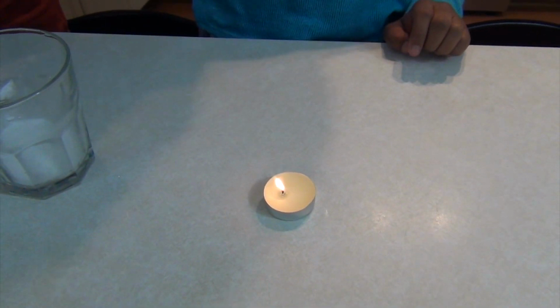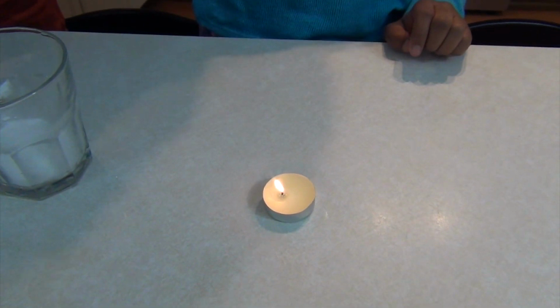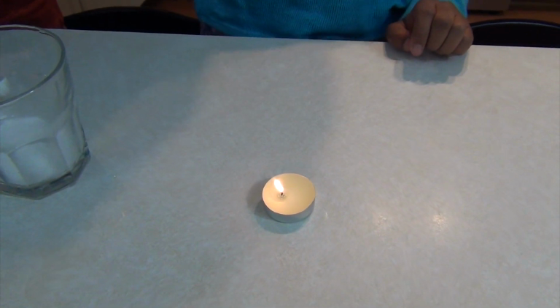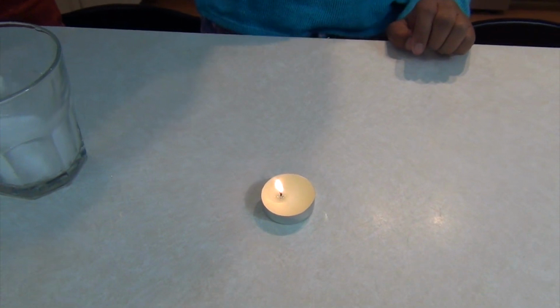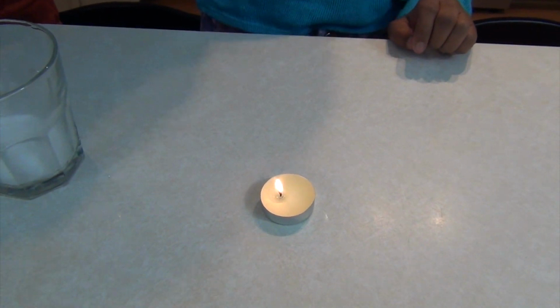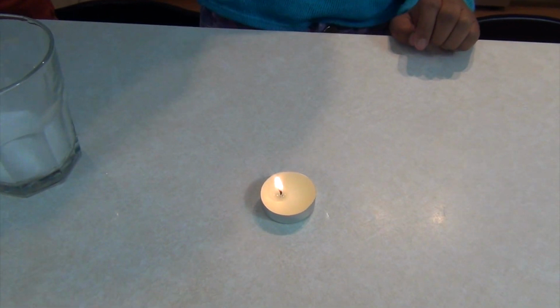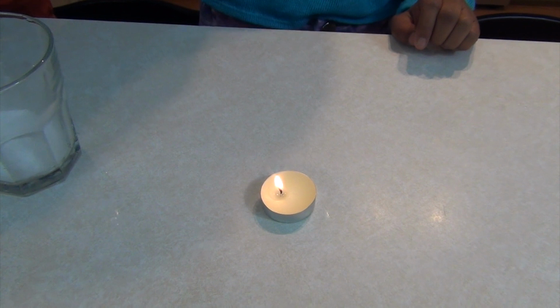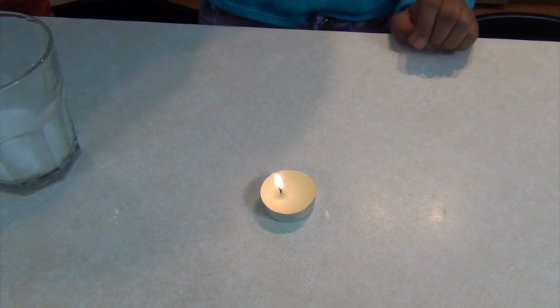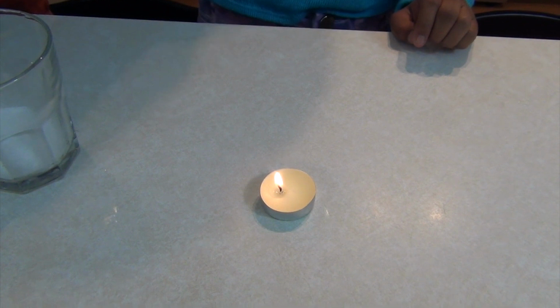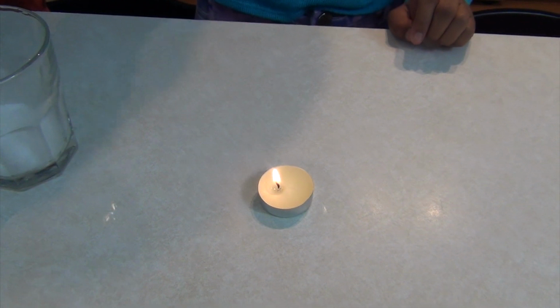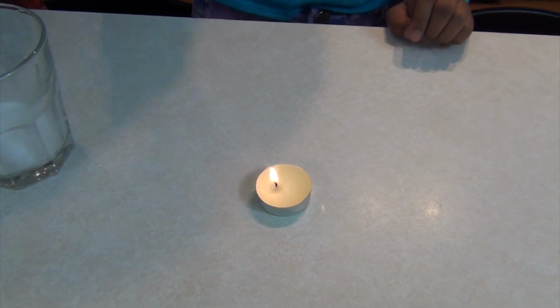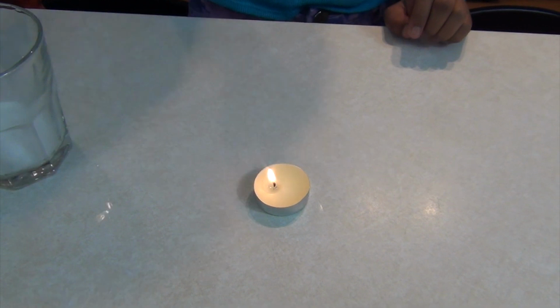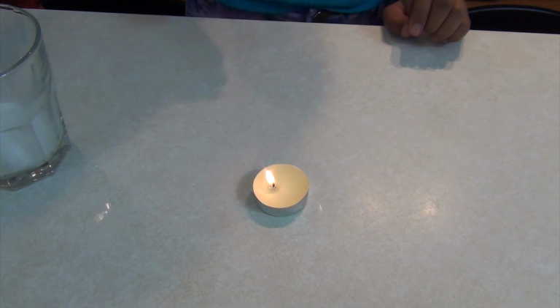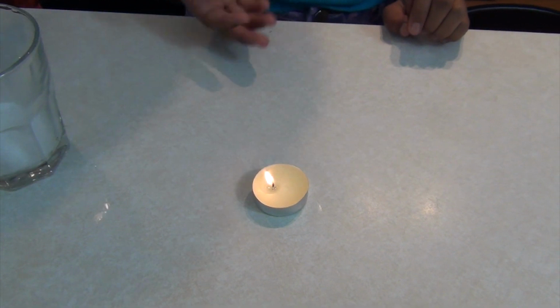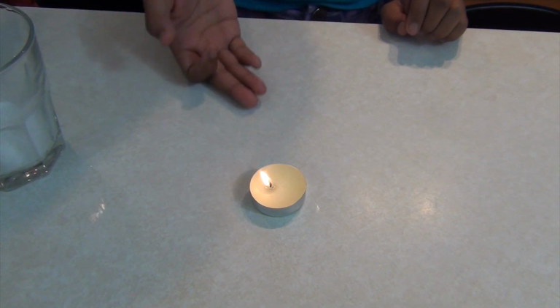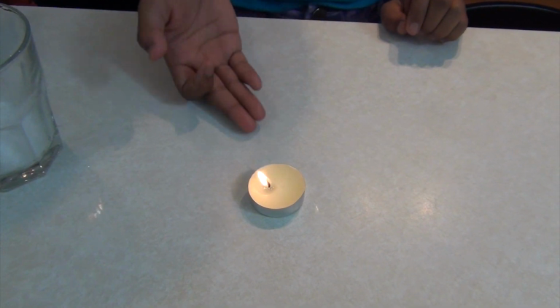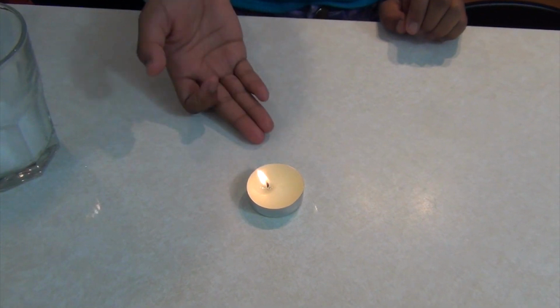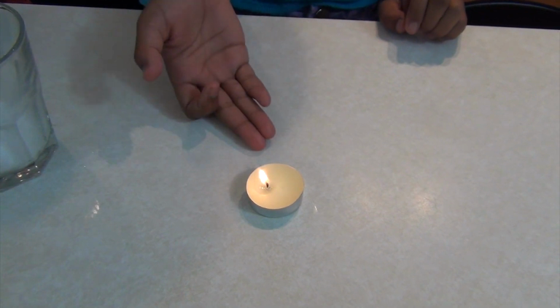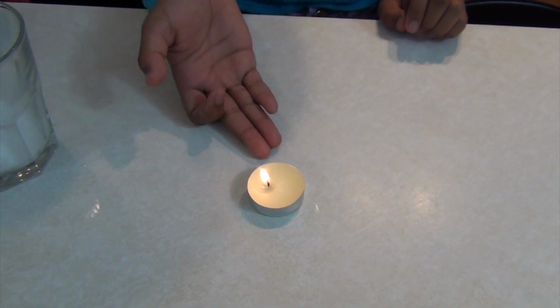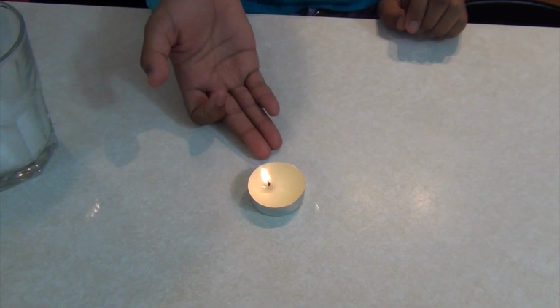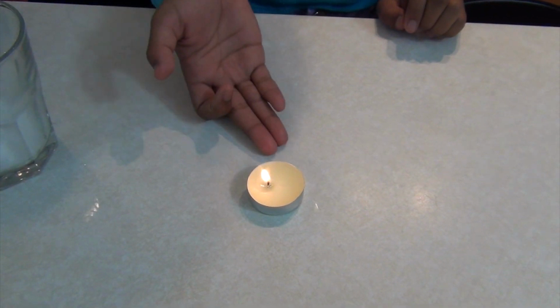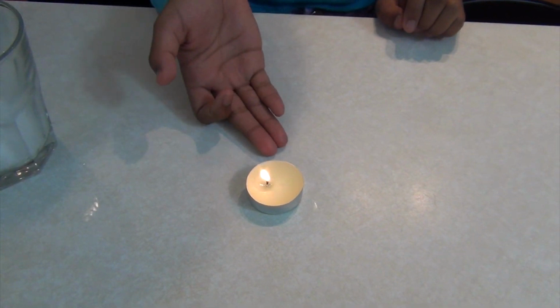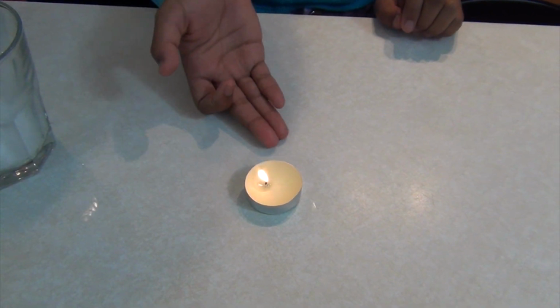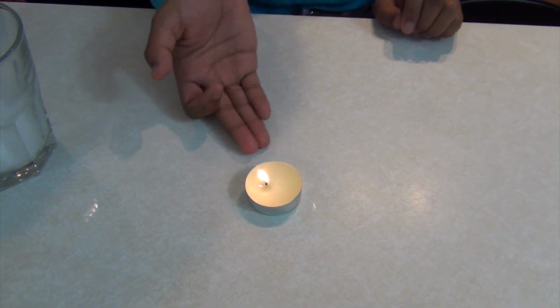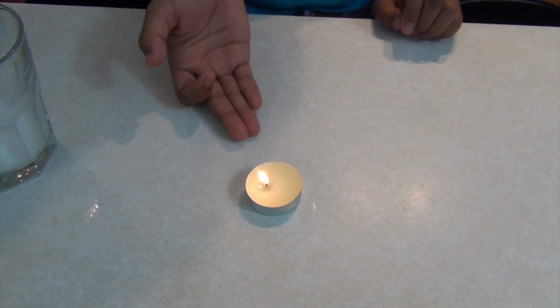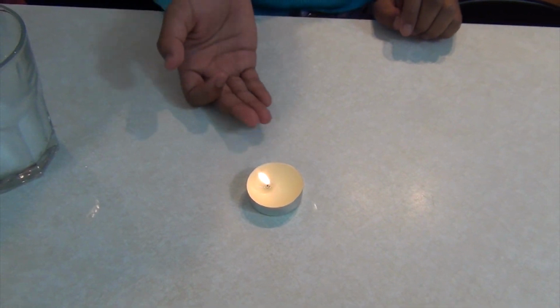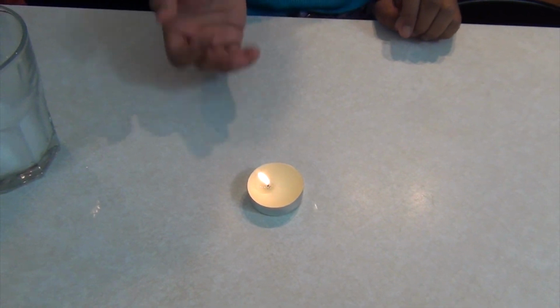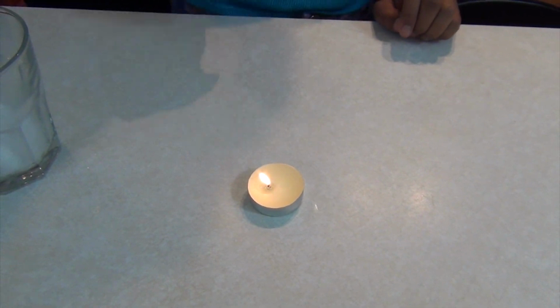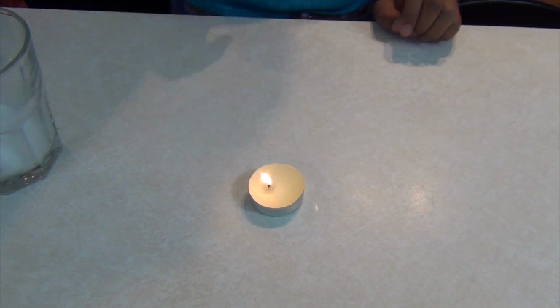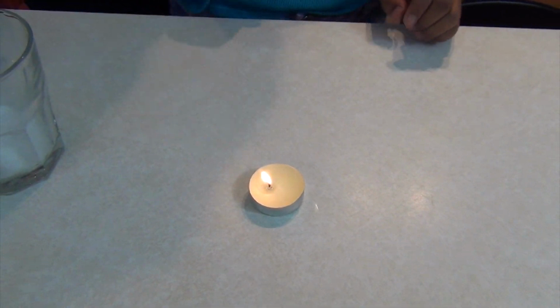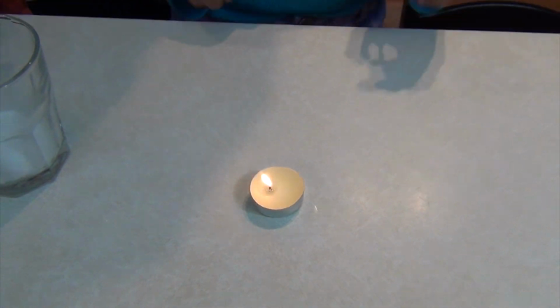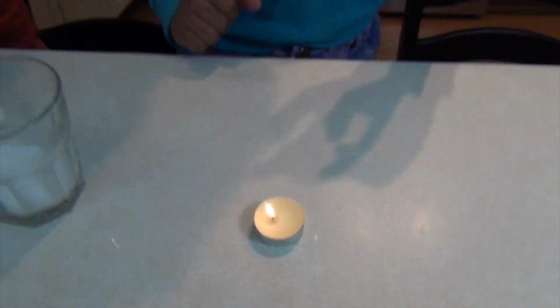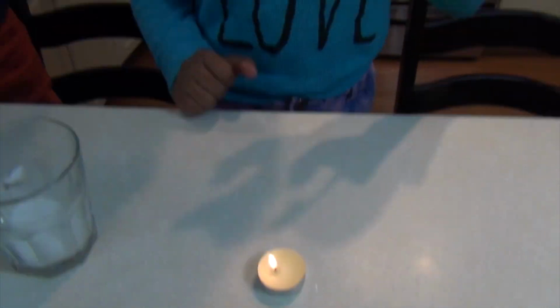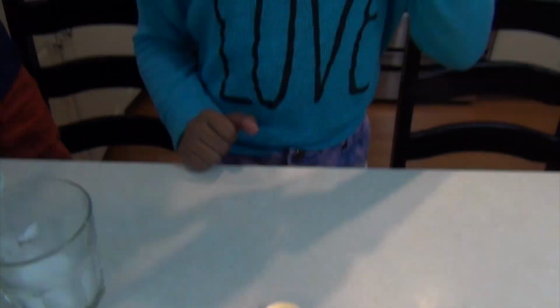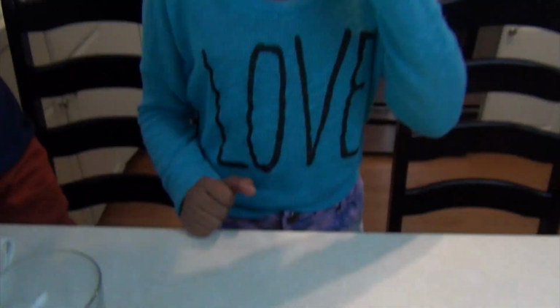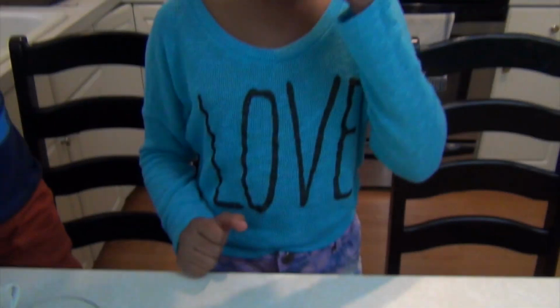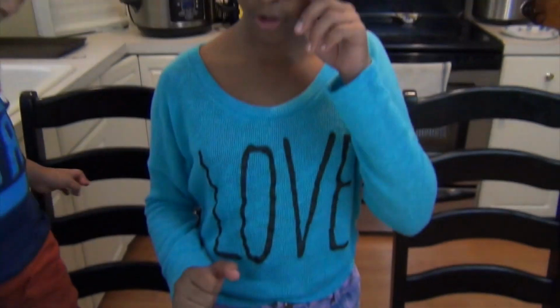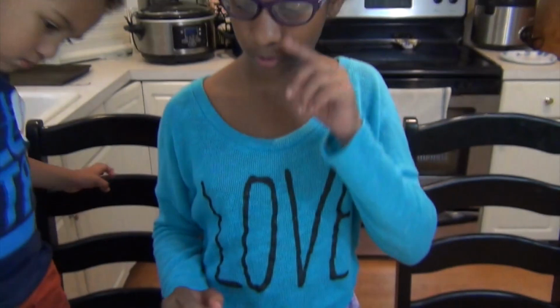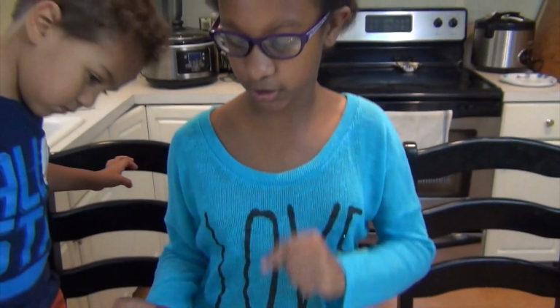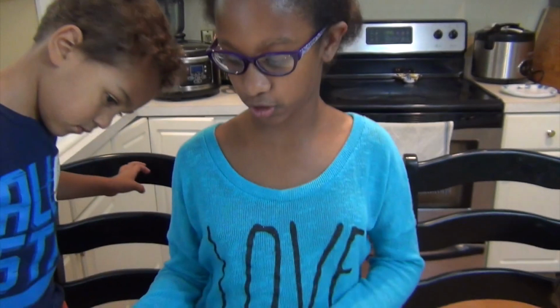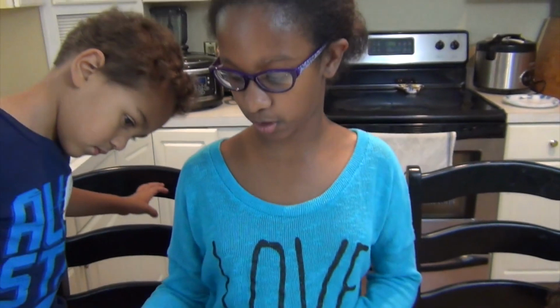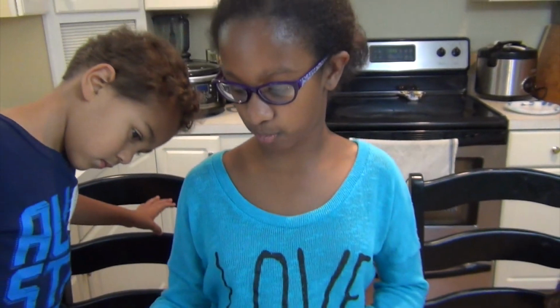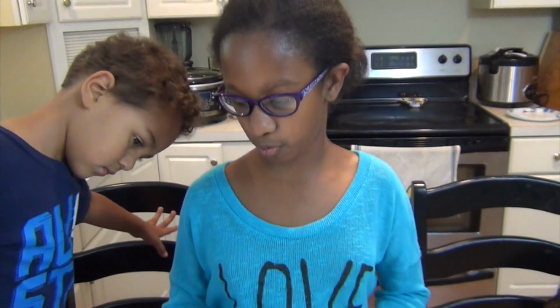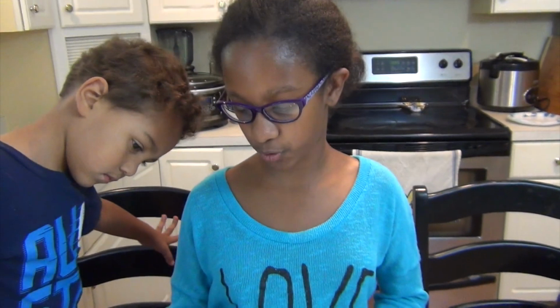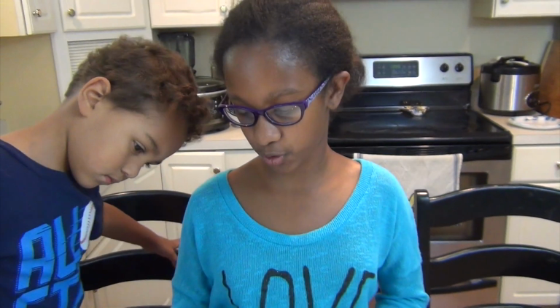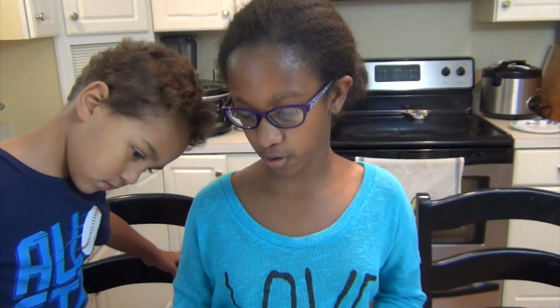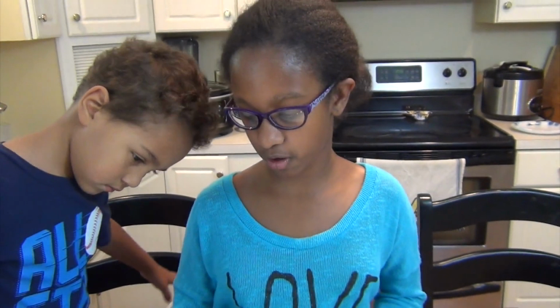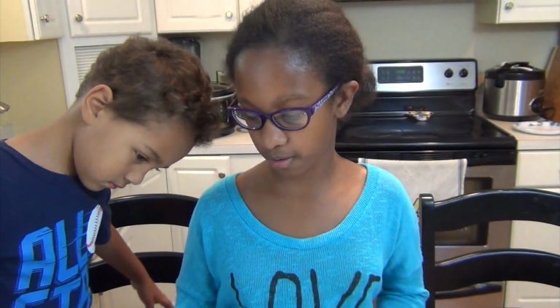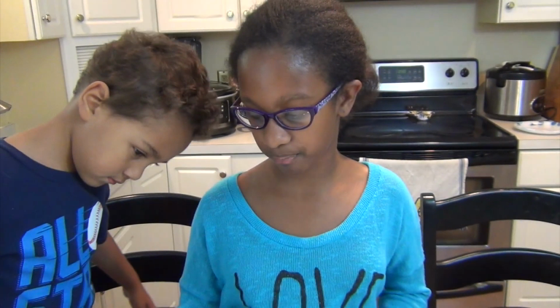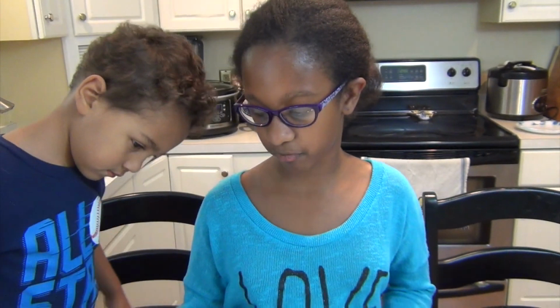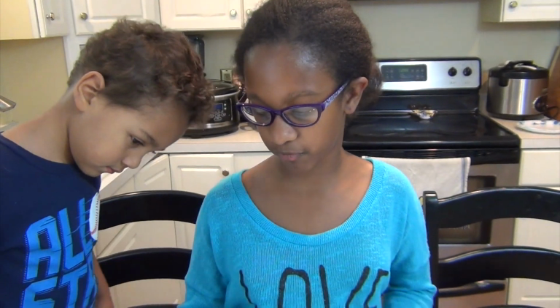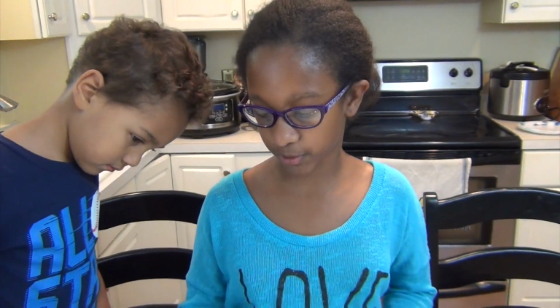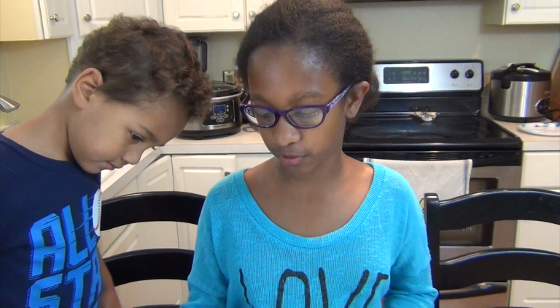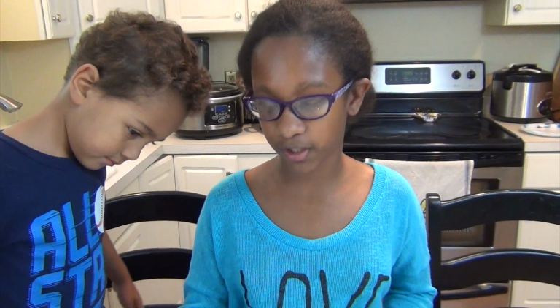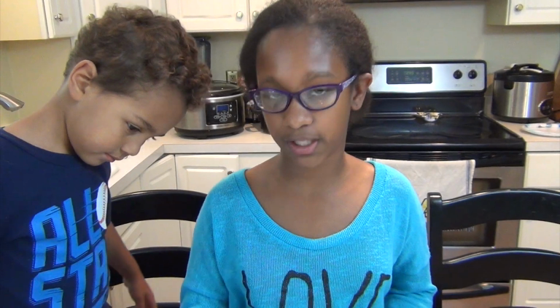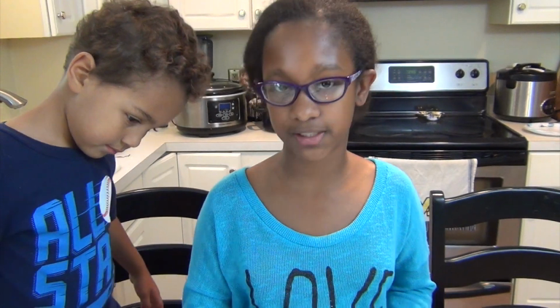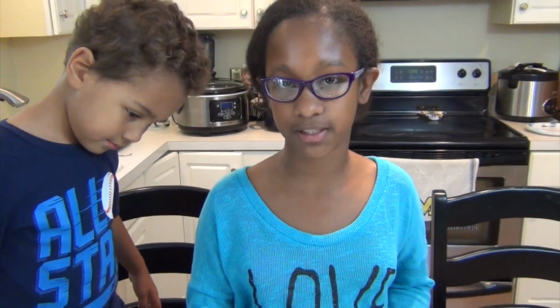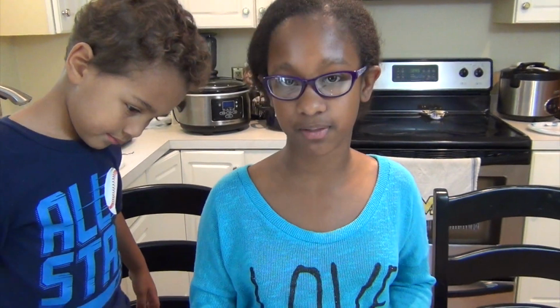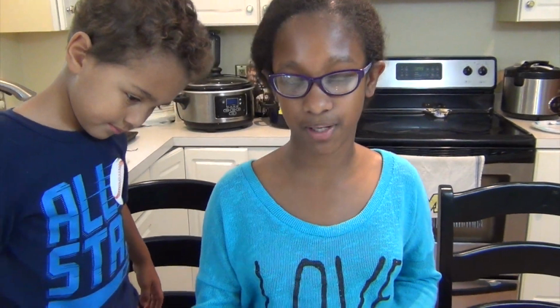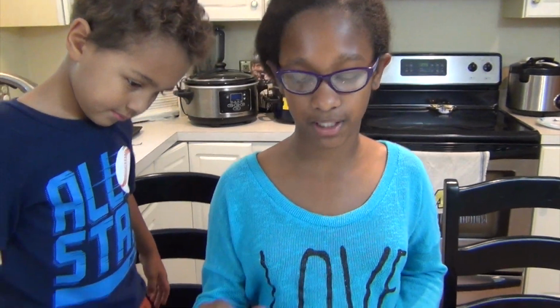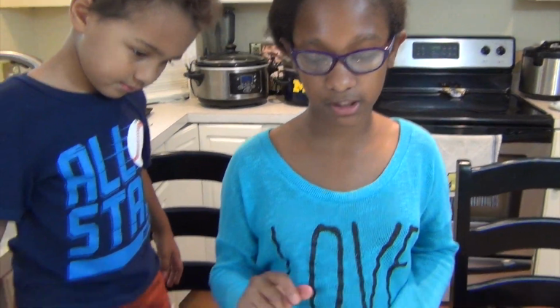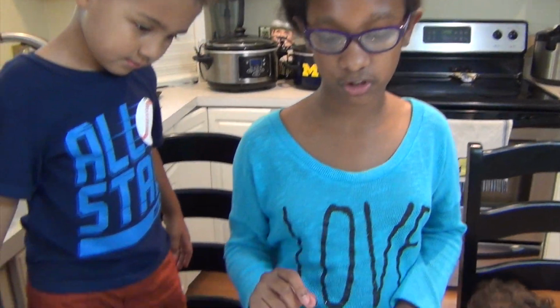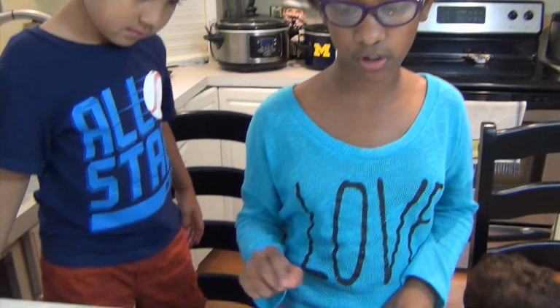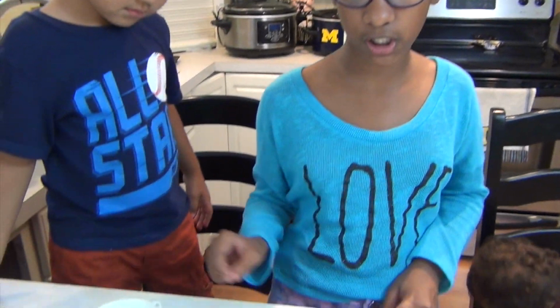And you're going to have an adult light it. So we have the candle right there. What you're going to do is you're going to pour your vinegar into the baking soda.